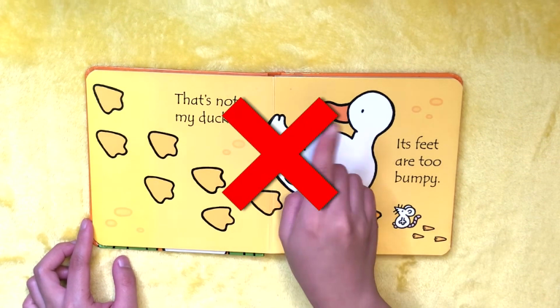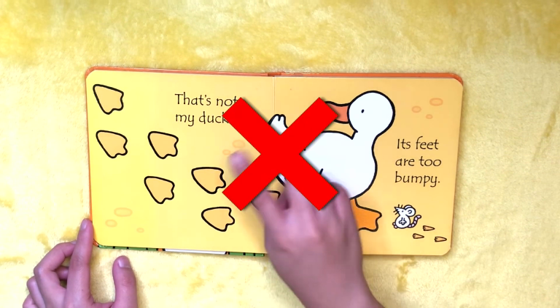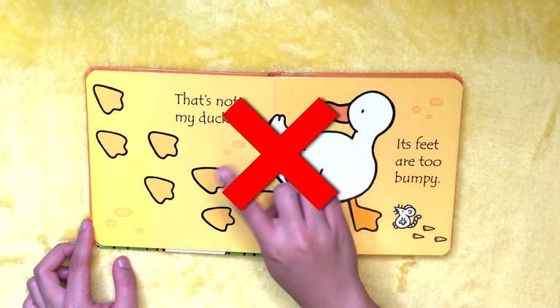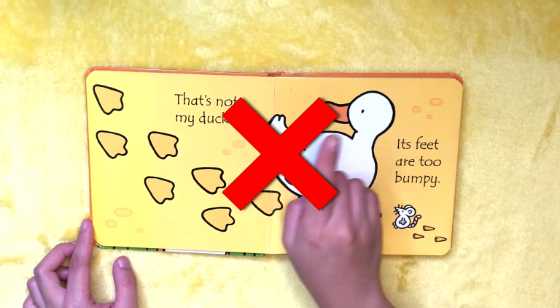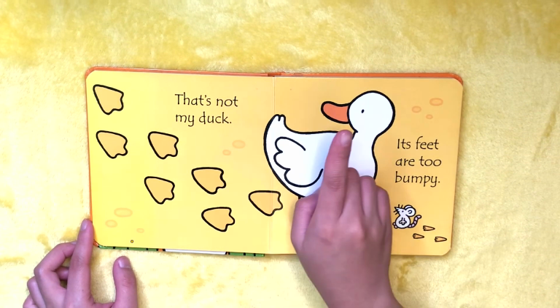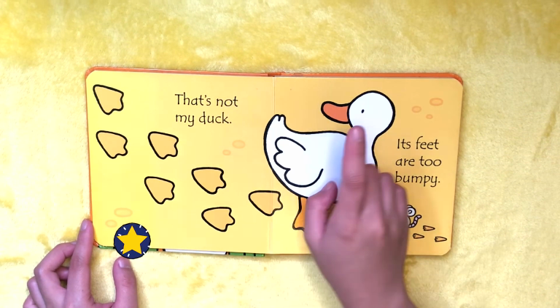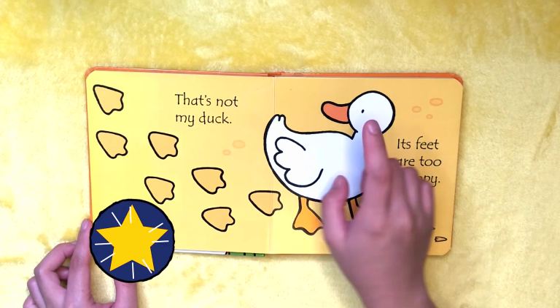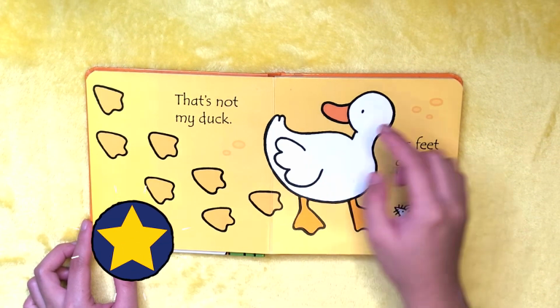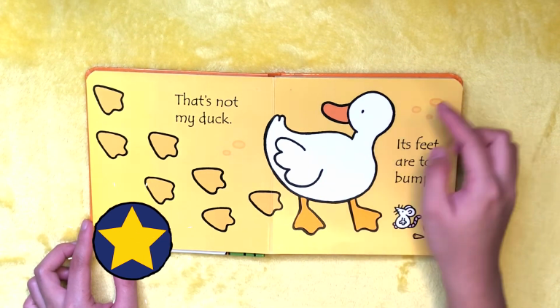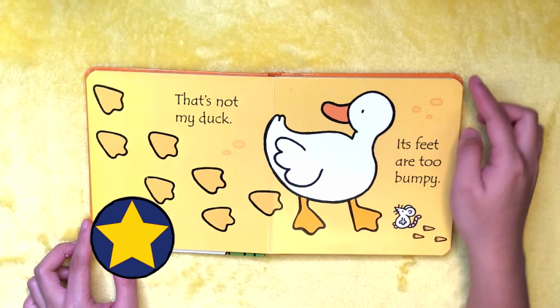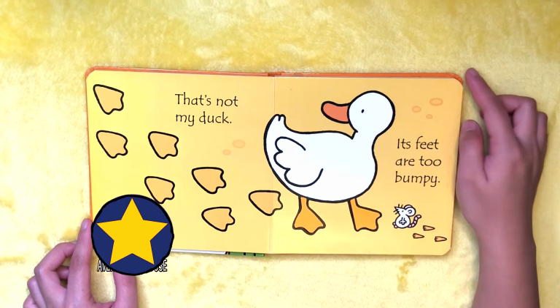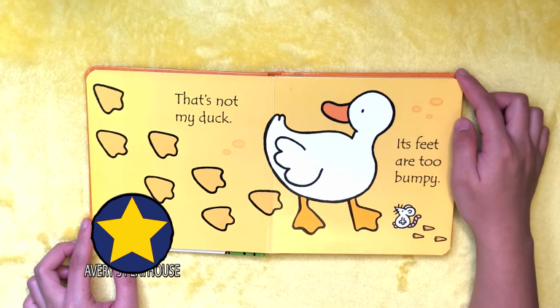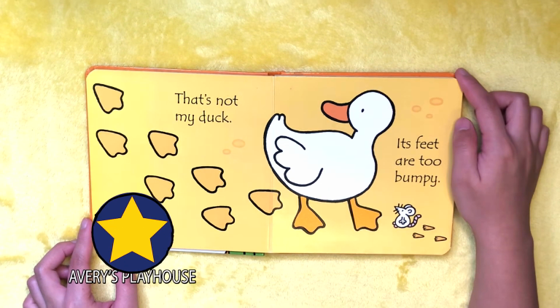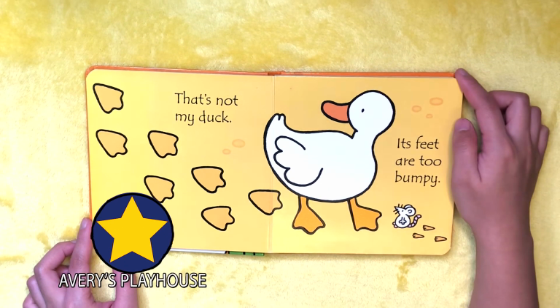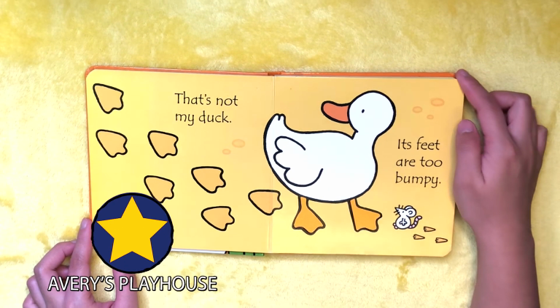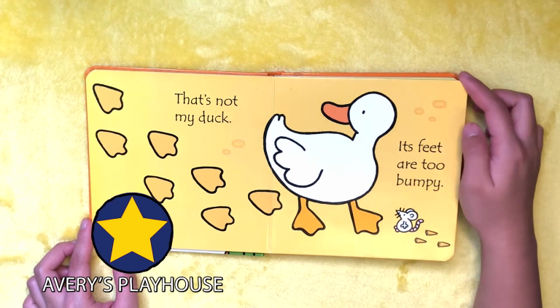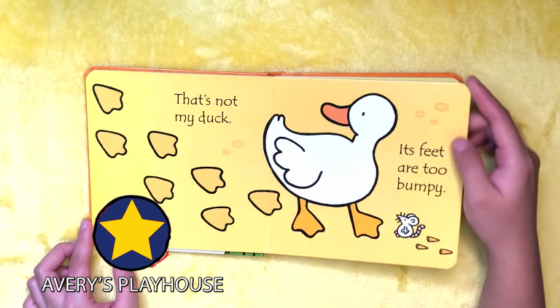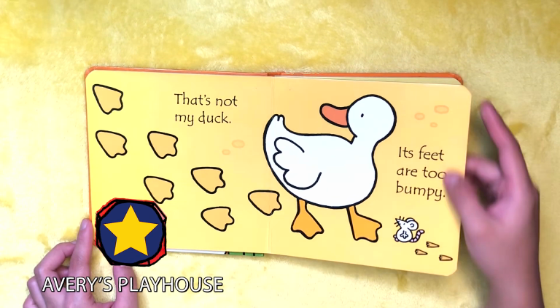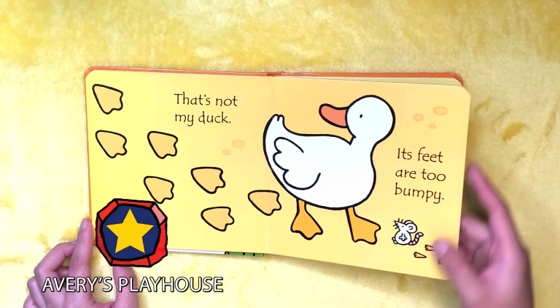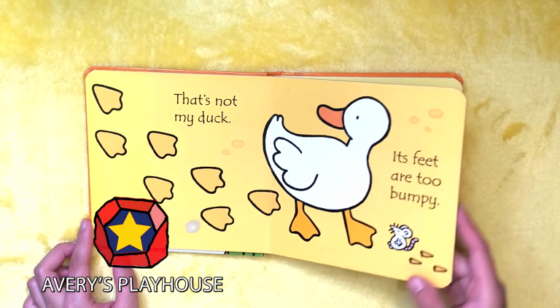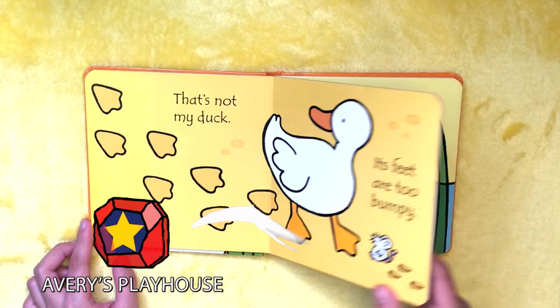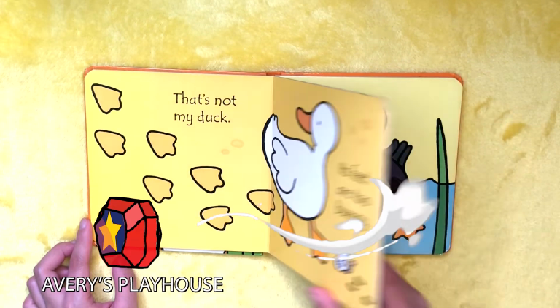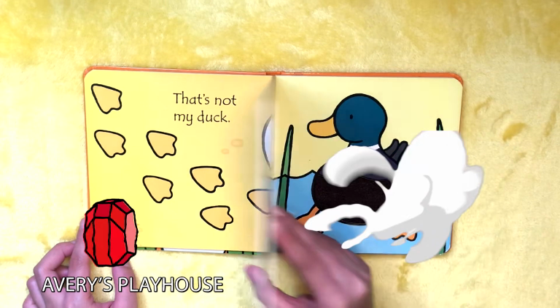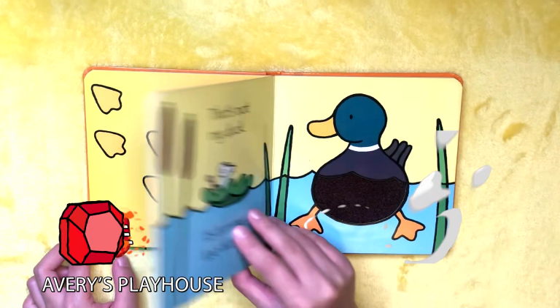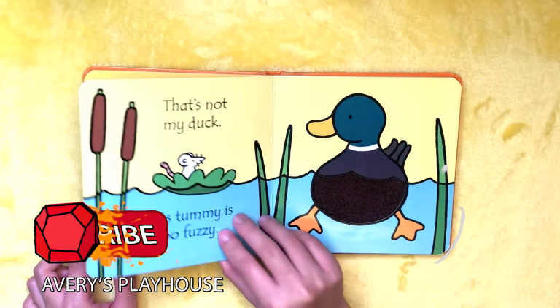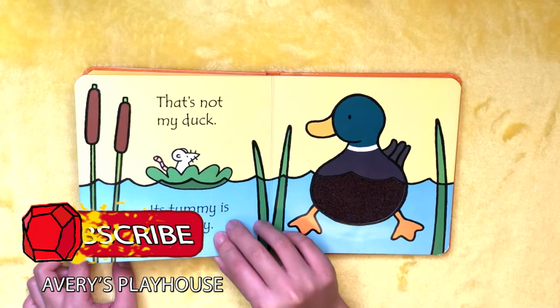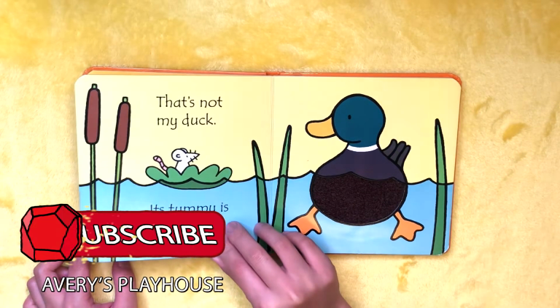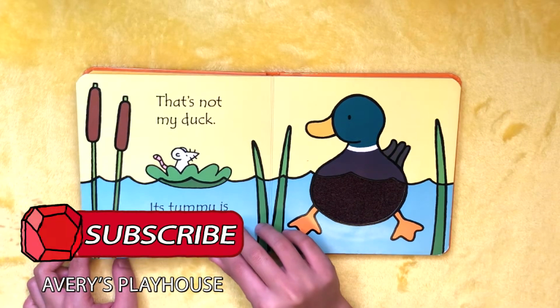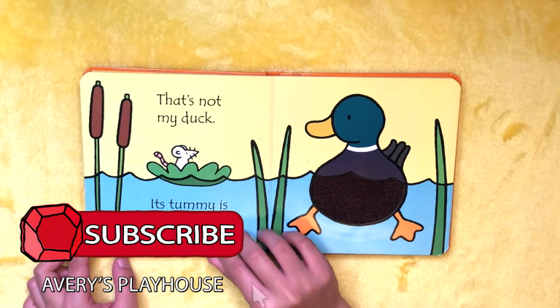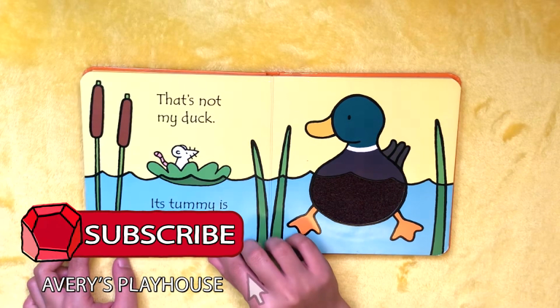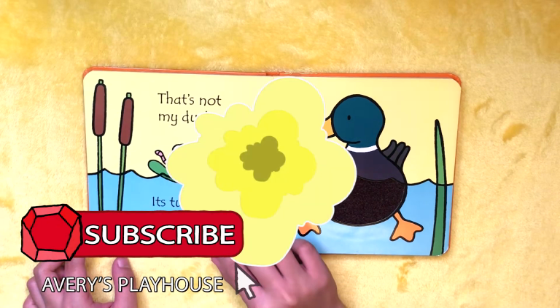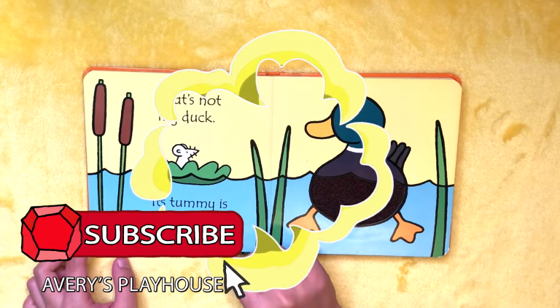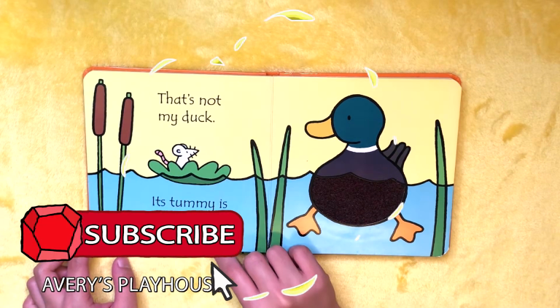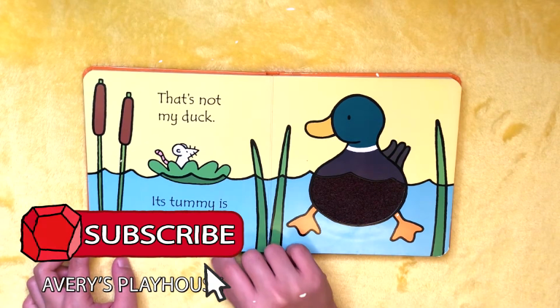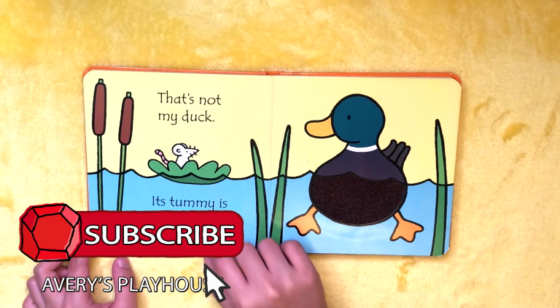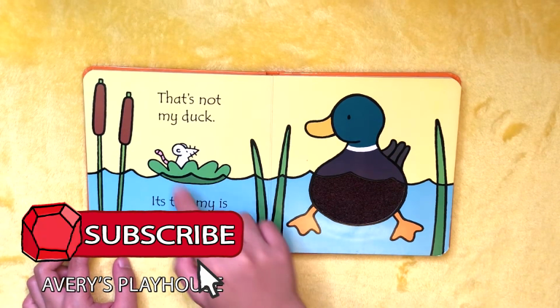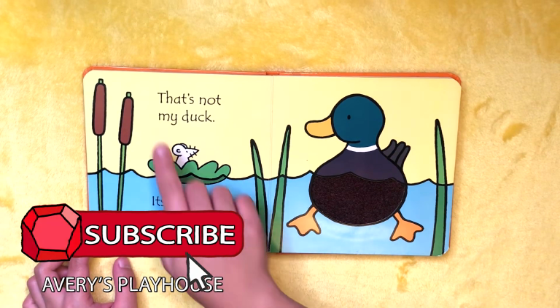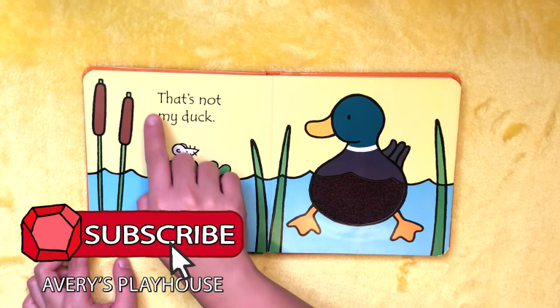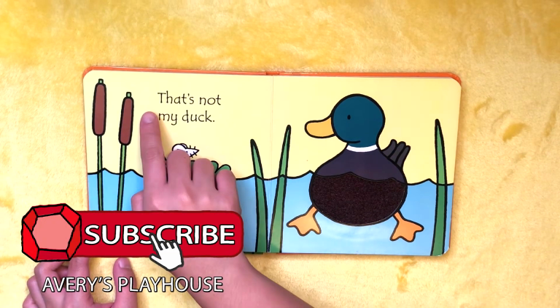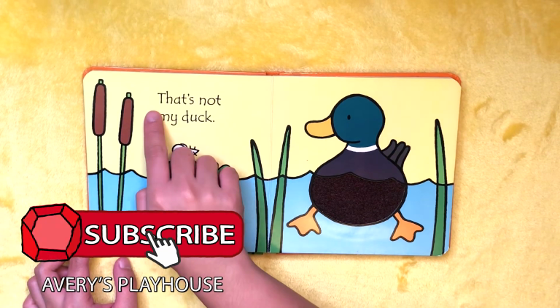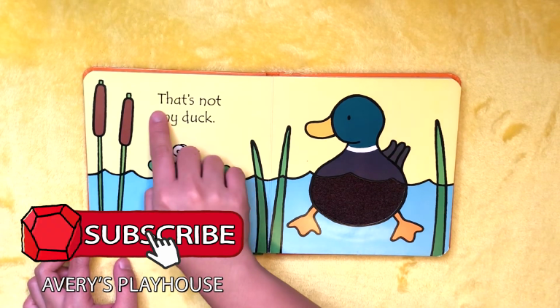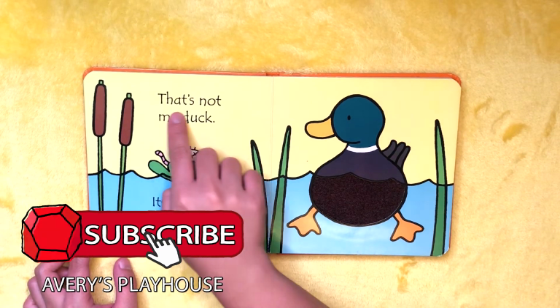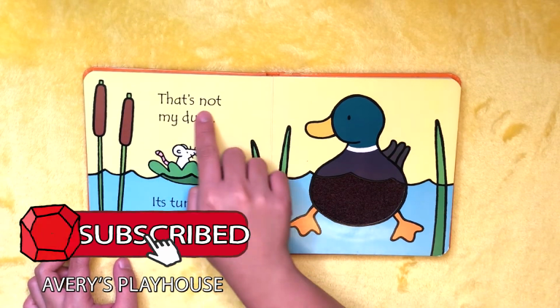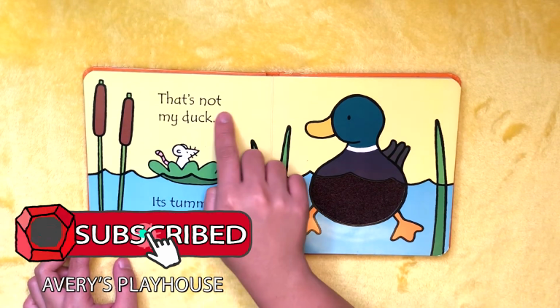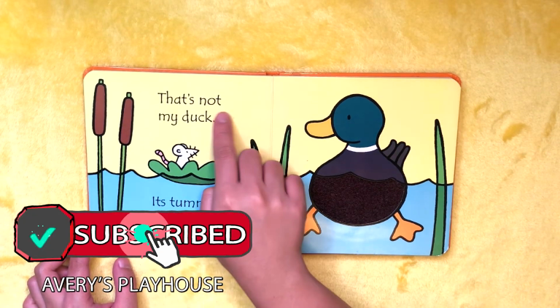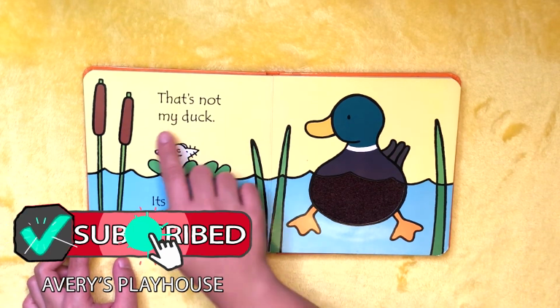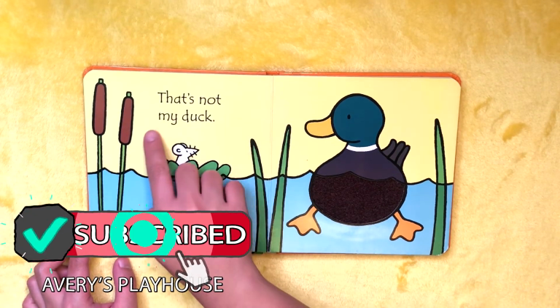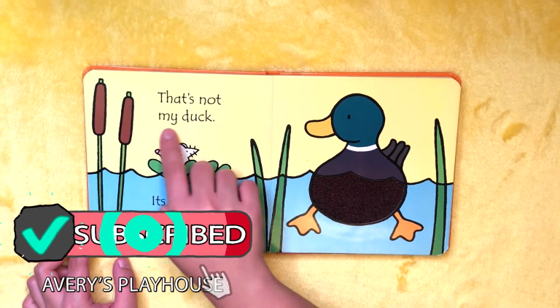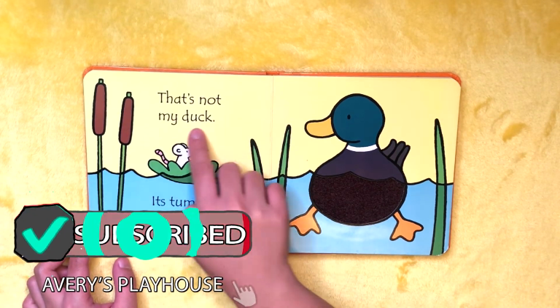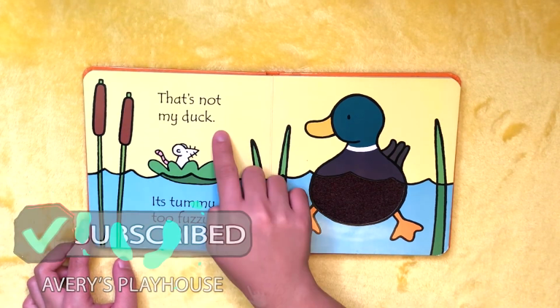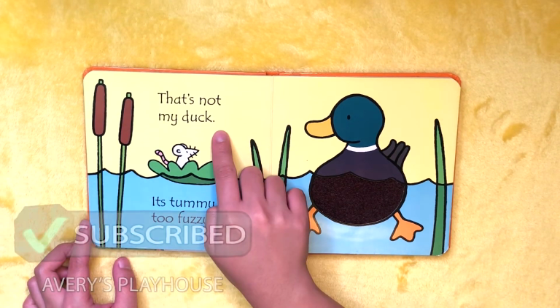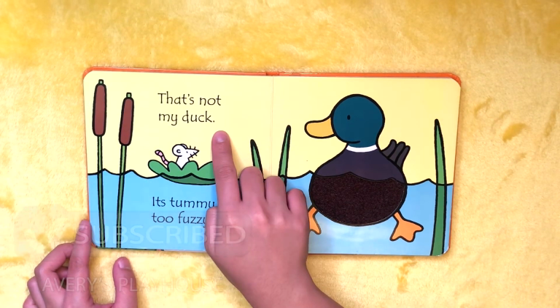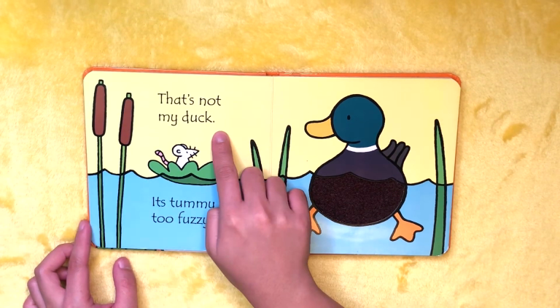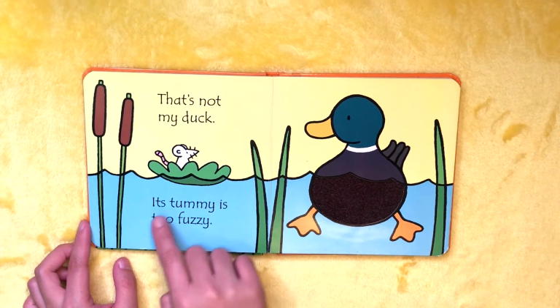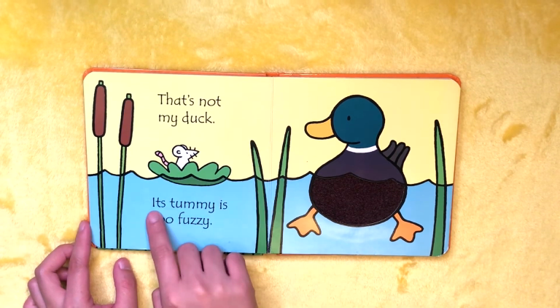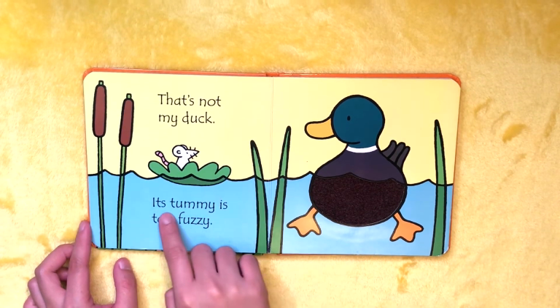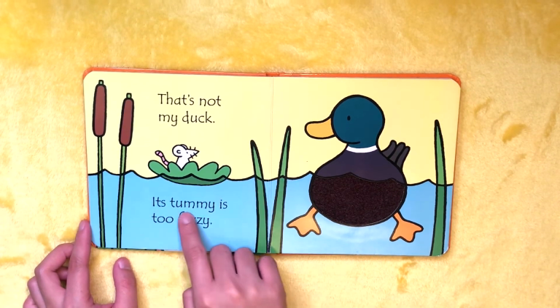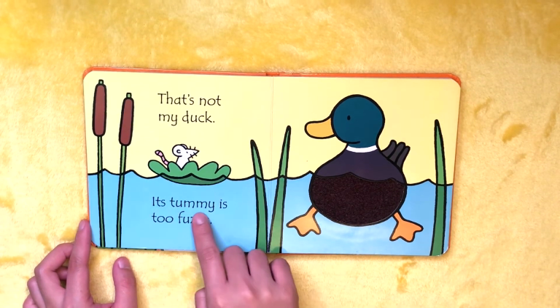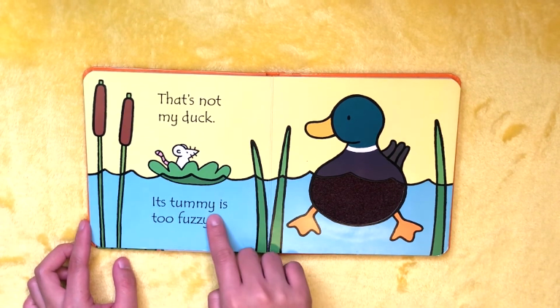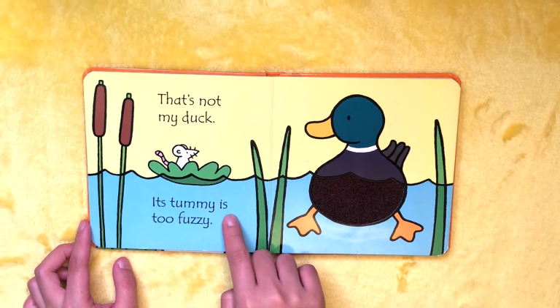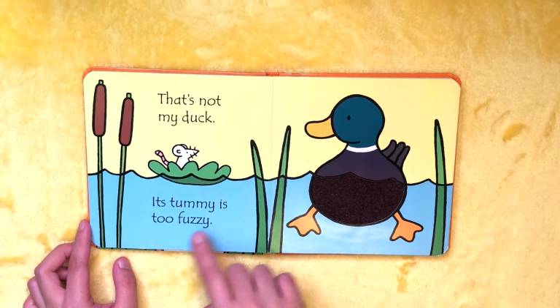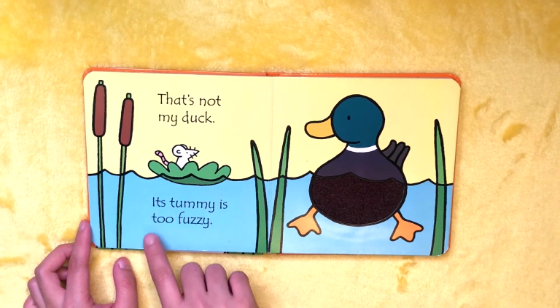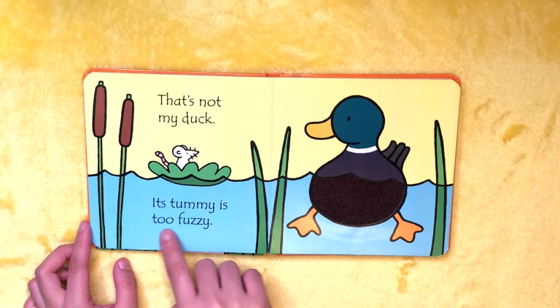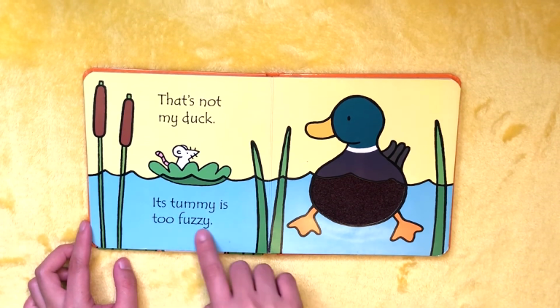Yes! That's not my duck. Its tummy is too fuzzy.